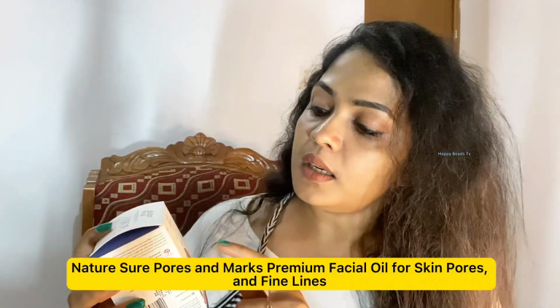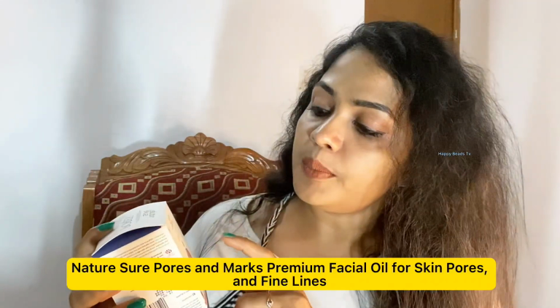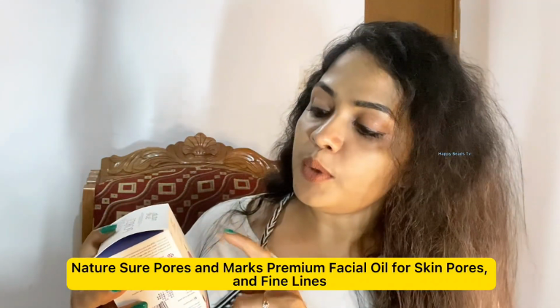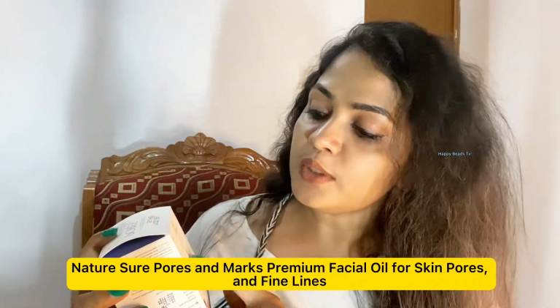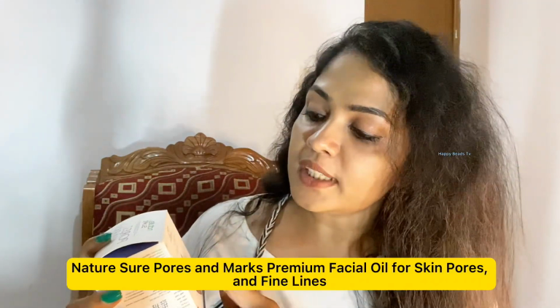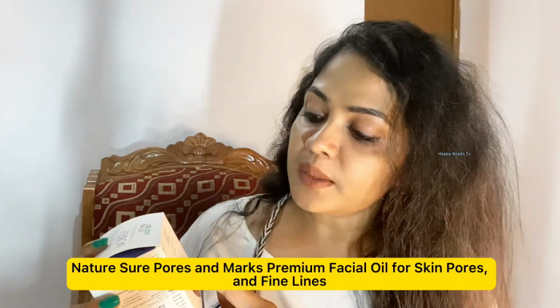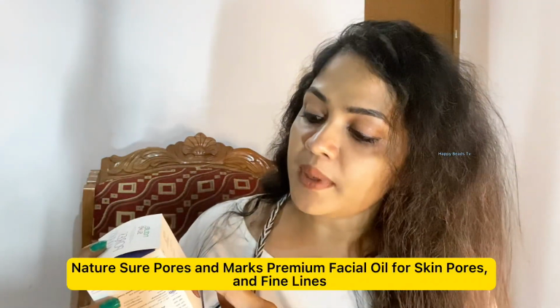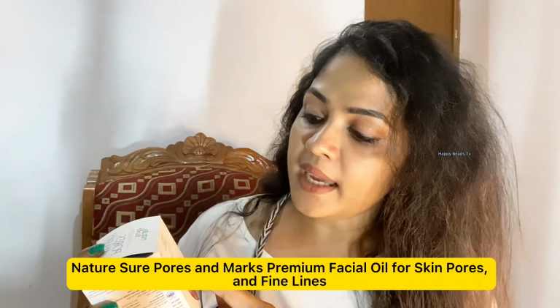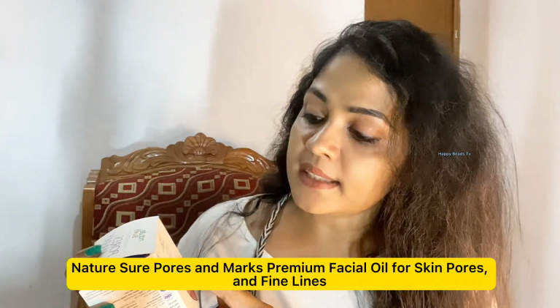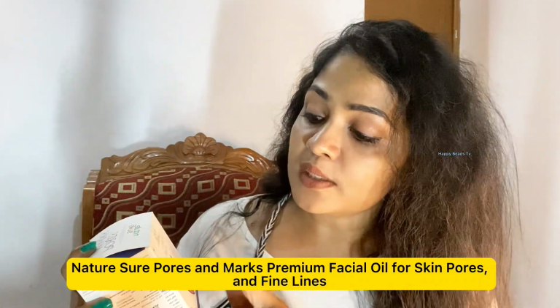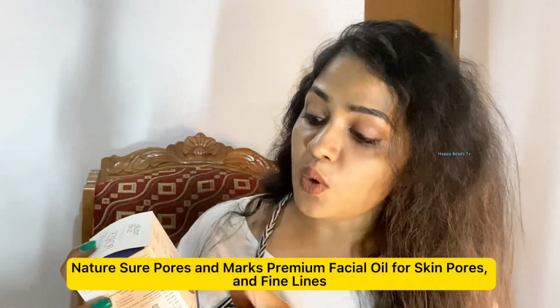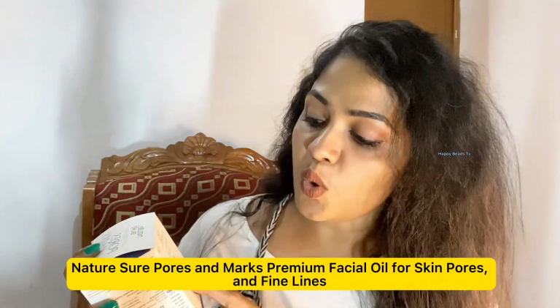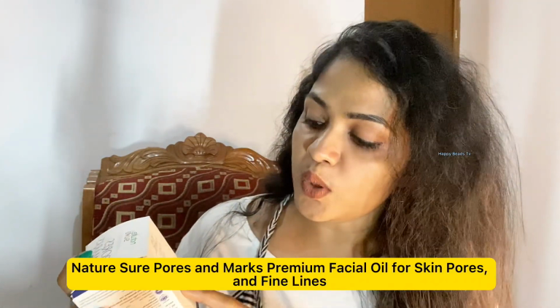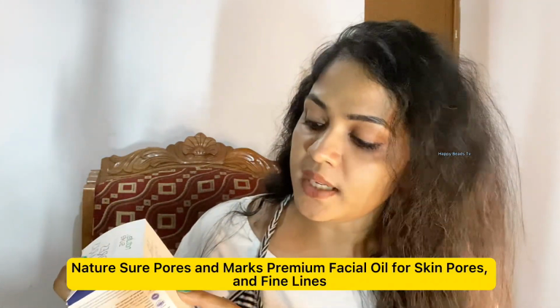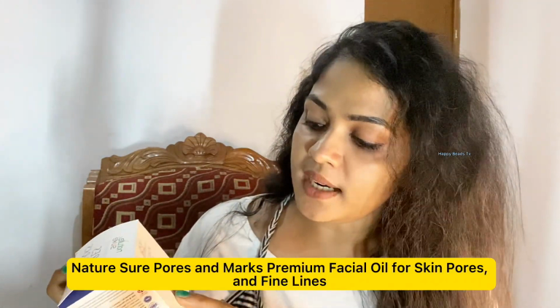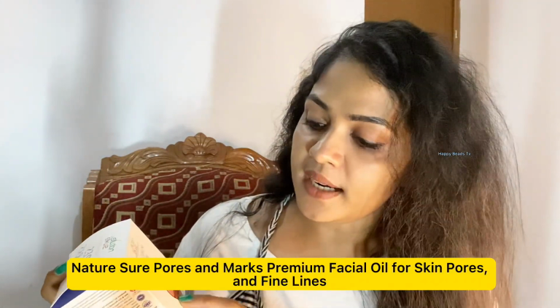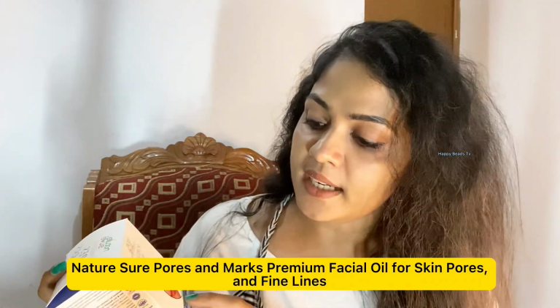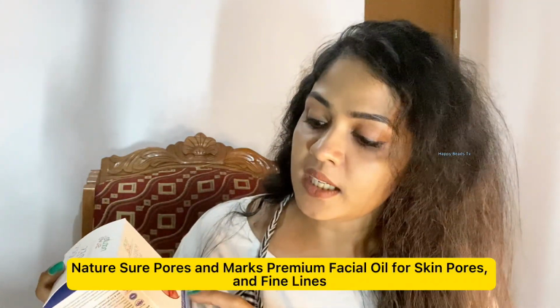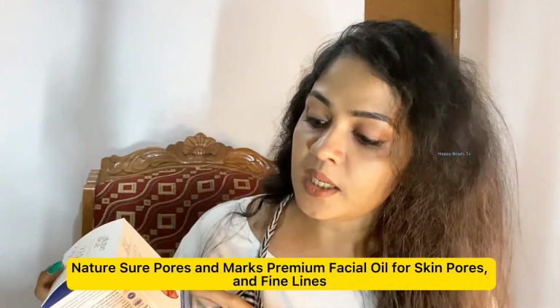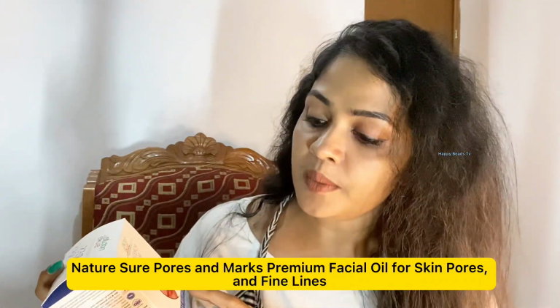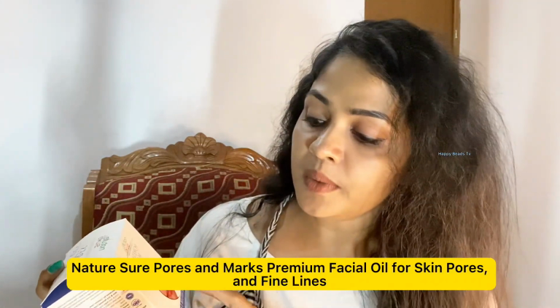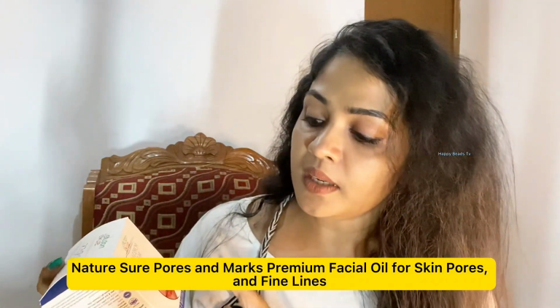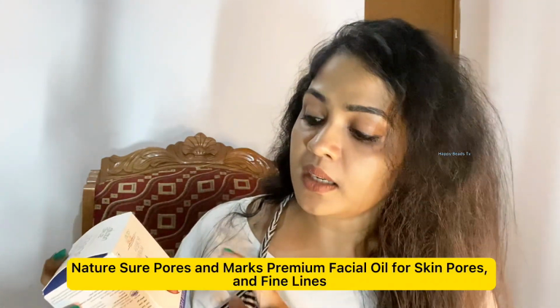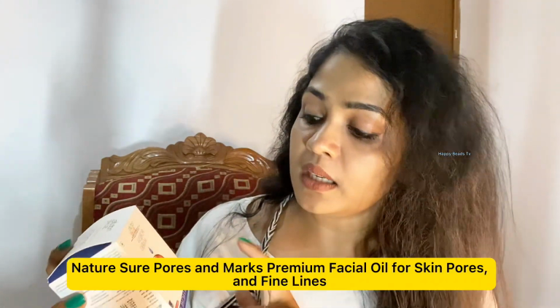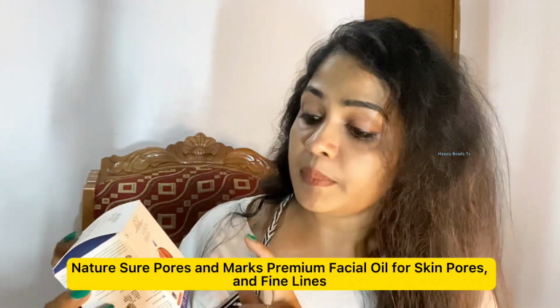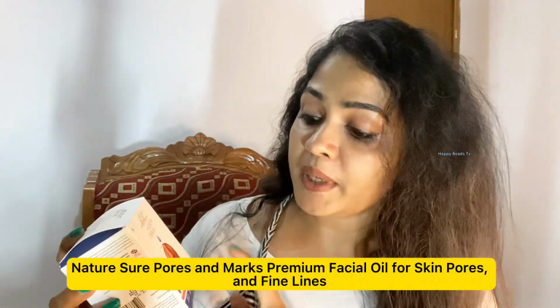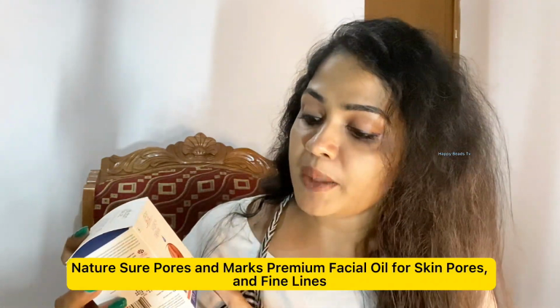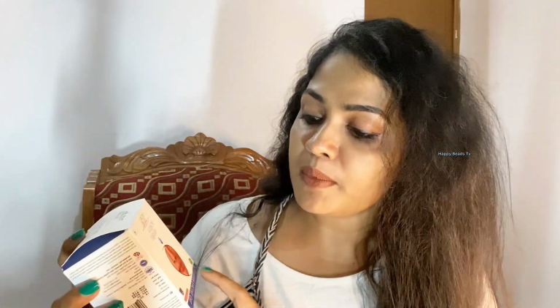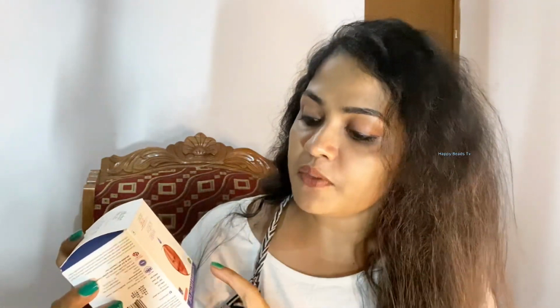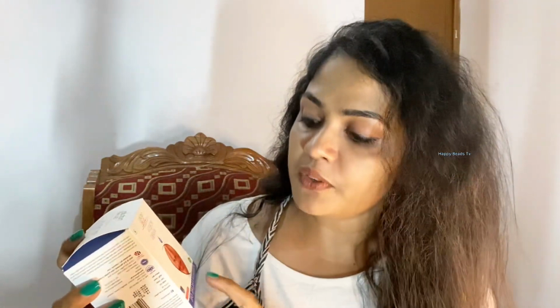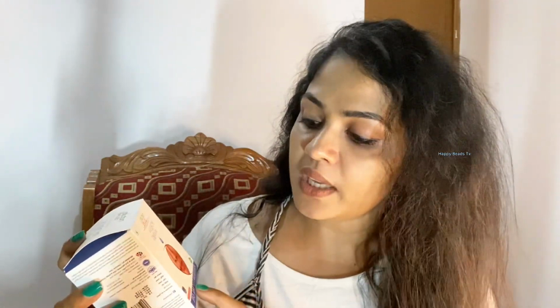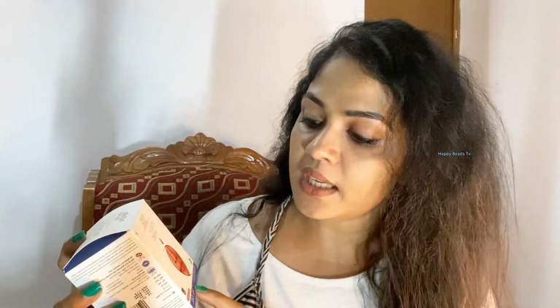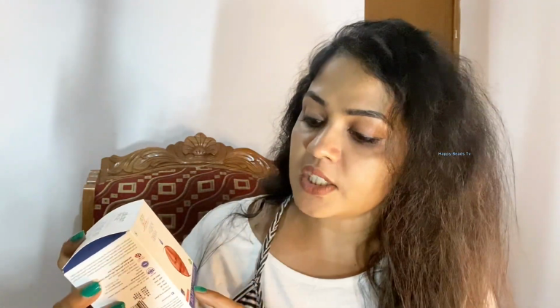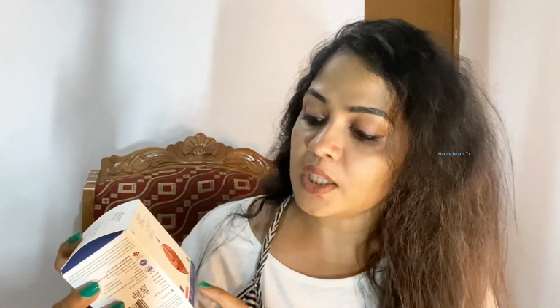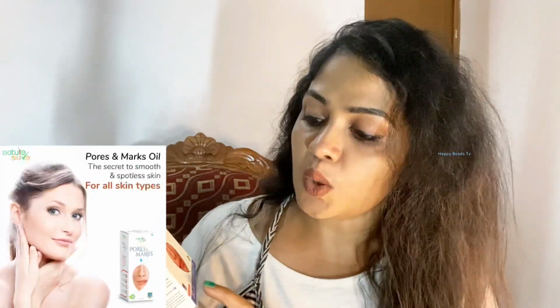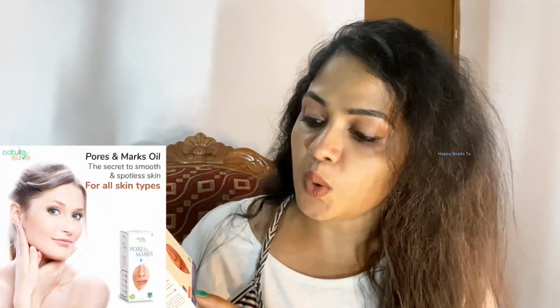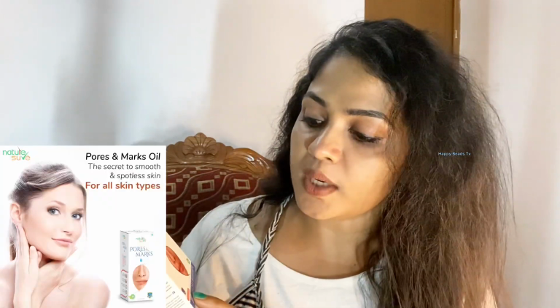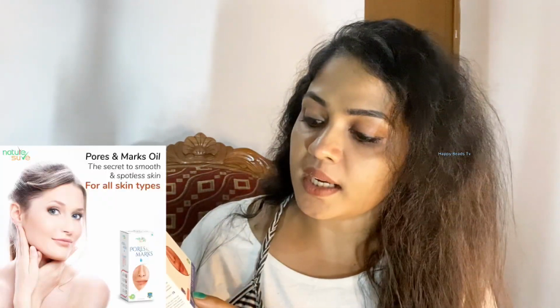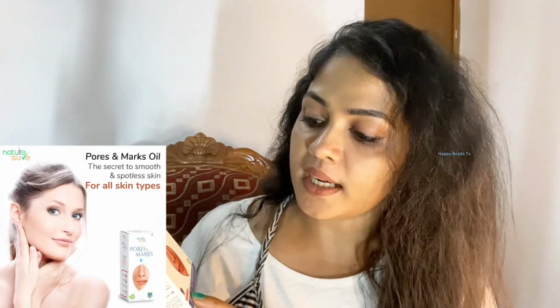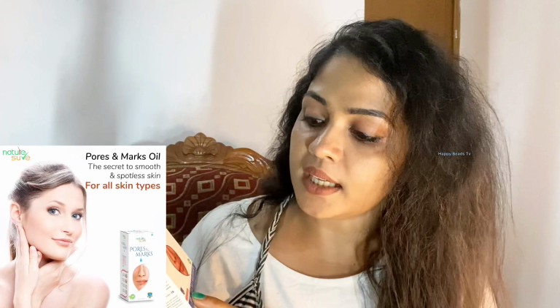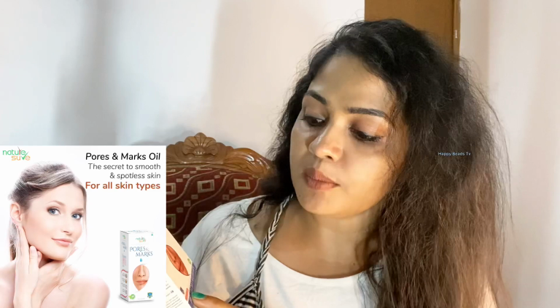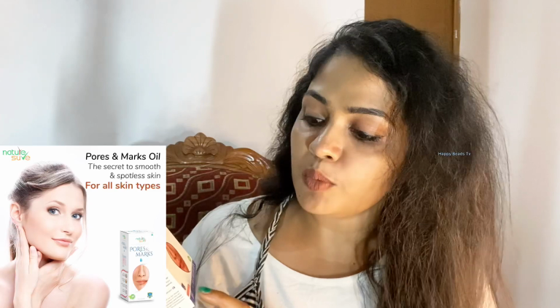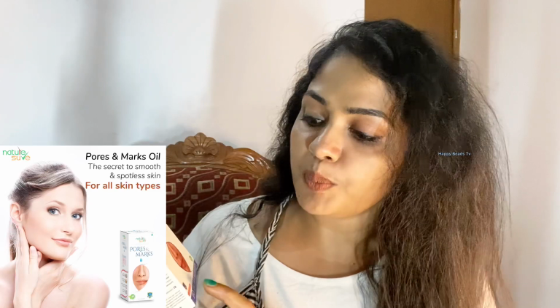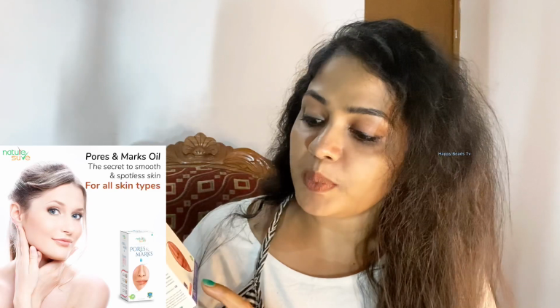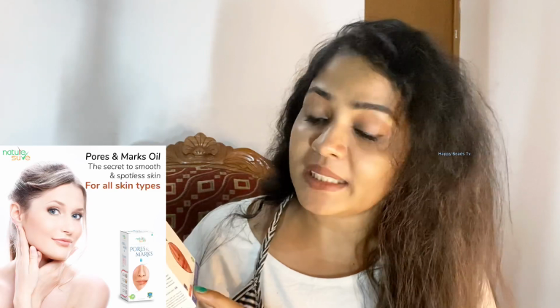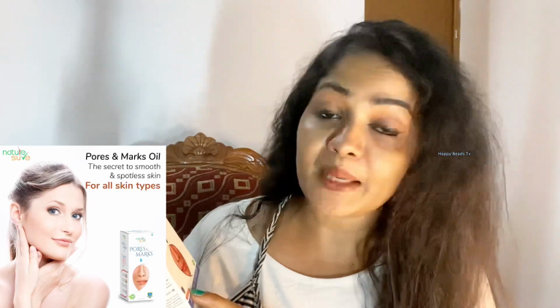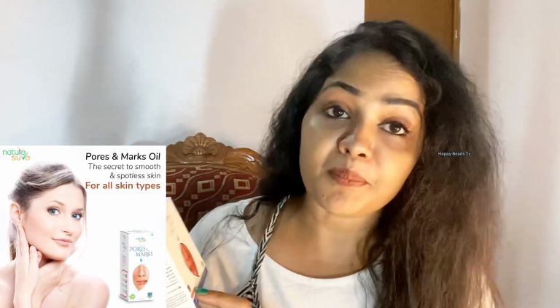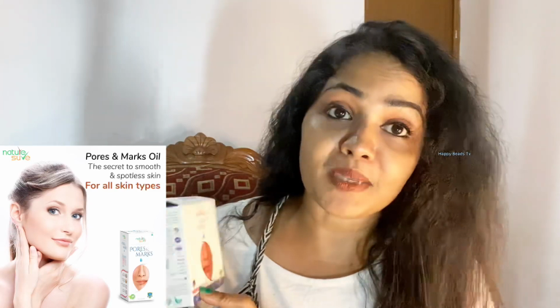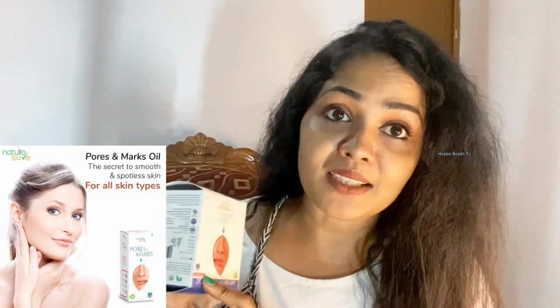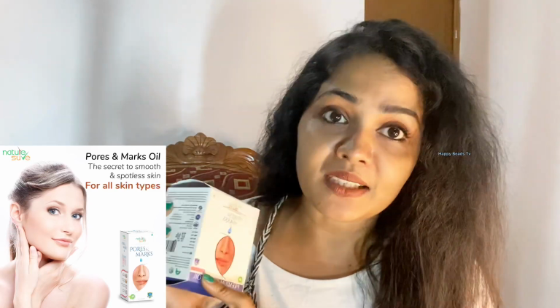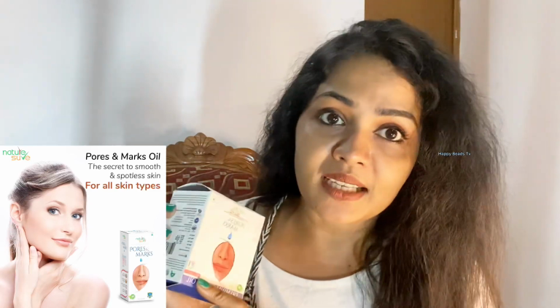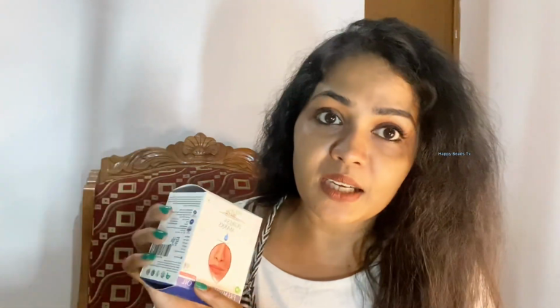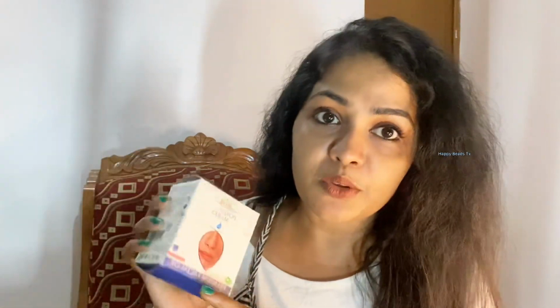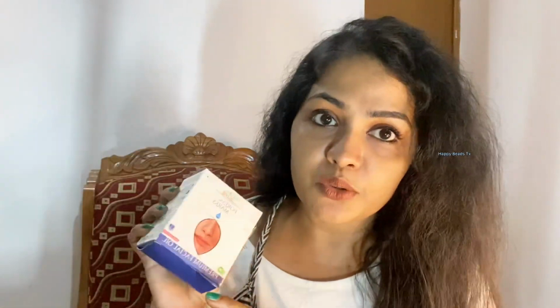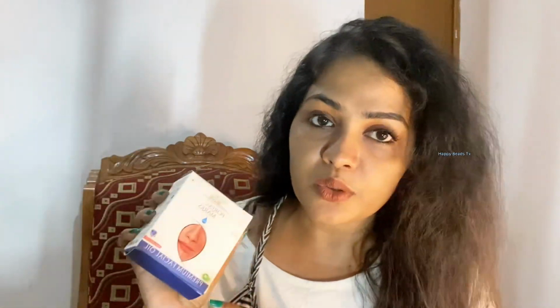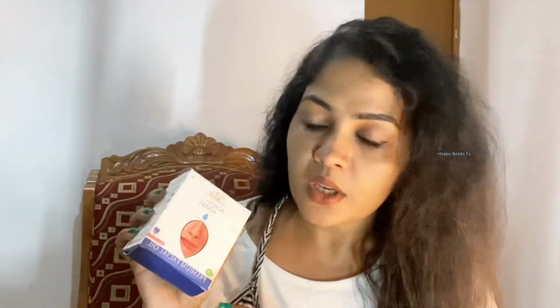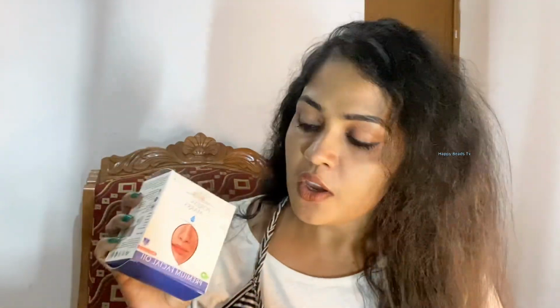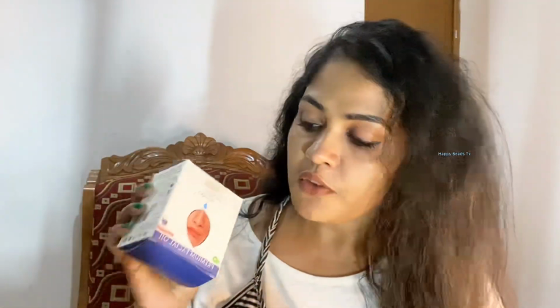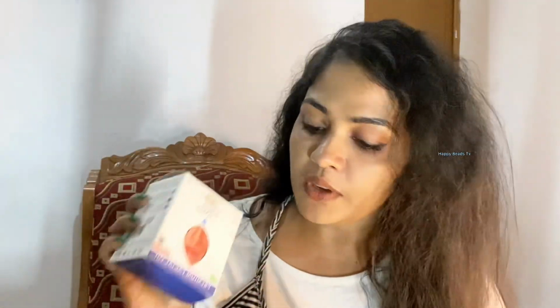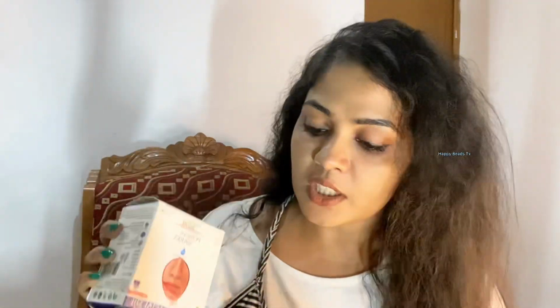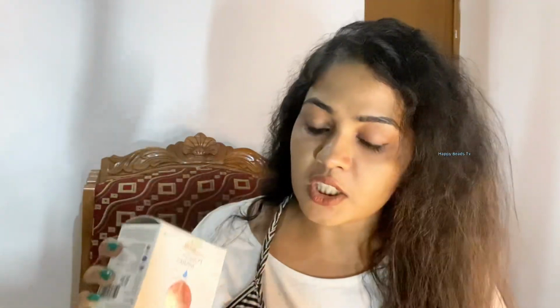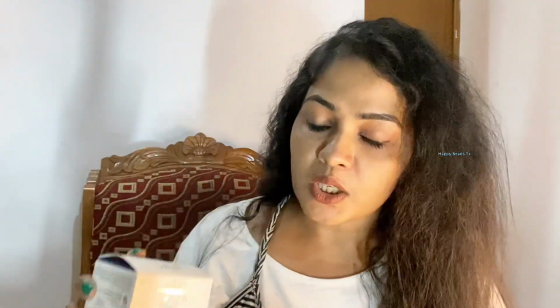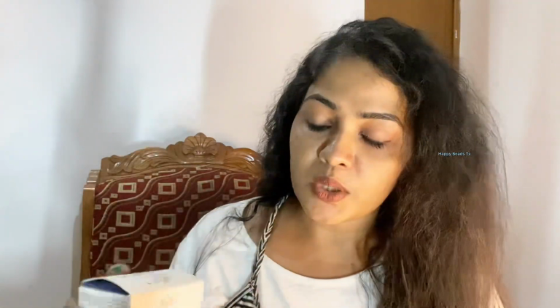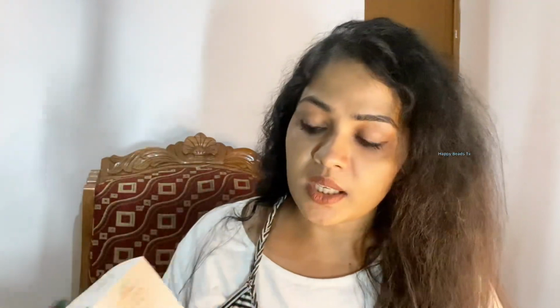Pauzan Max Oil. Premium Facial Oil. 30 ml. Facial Oil.